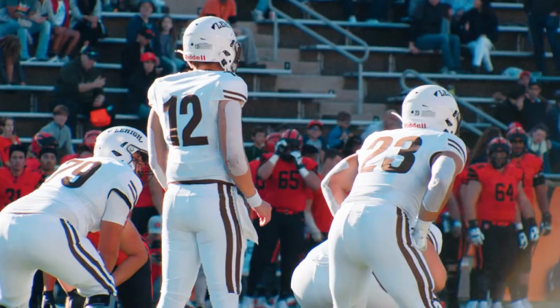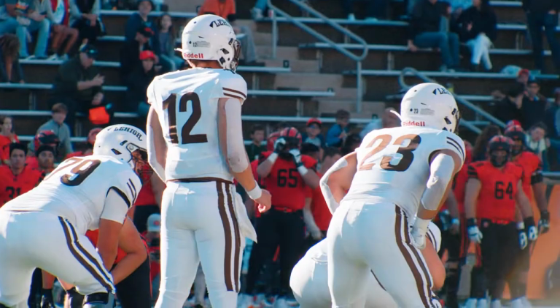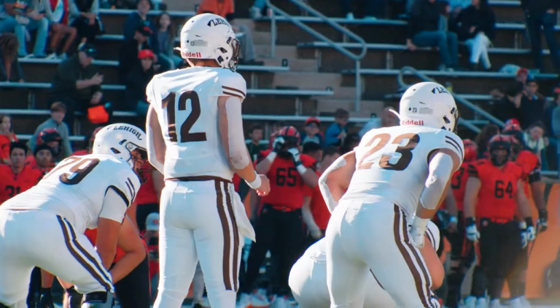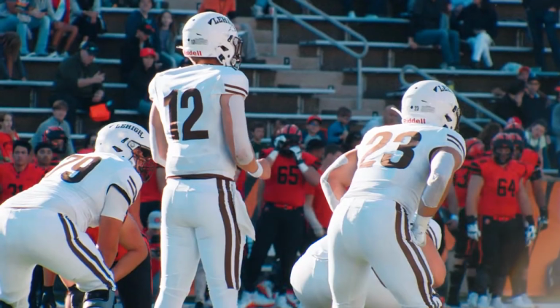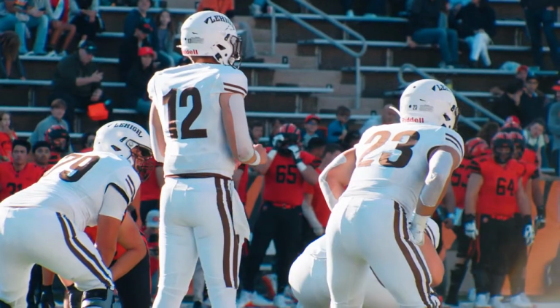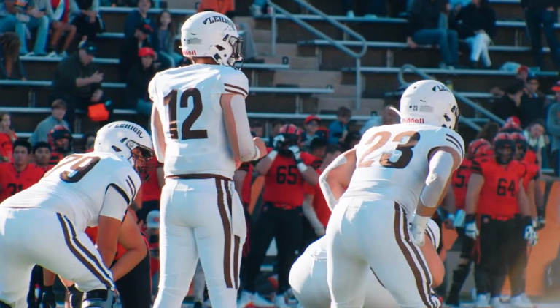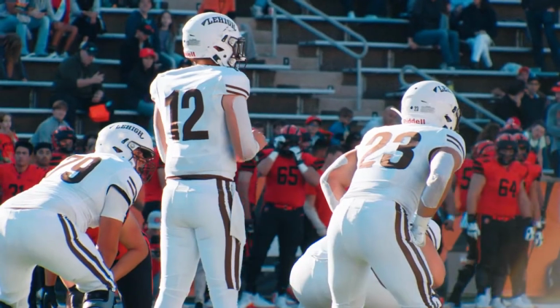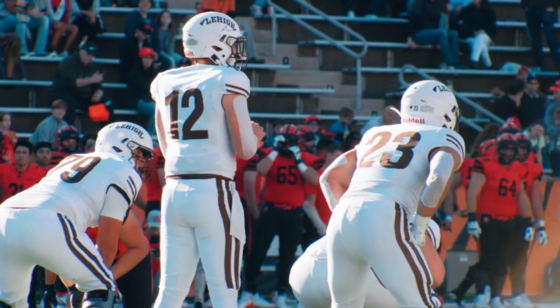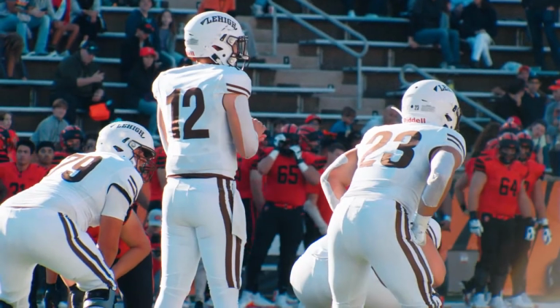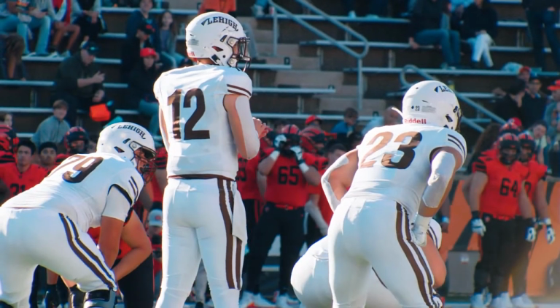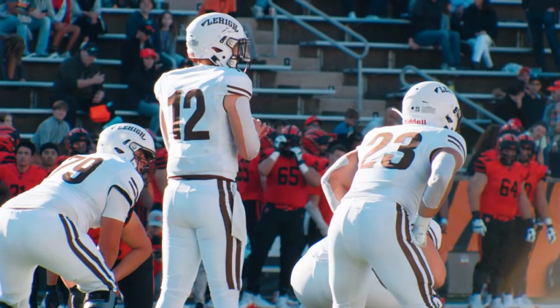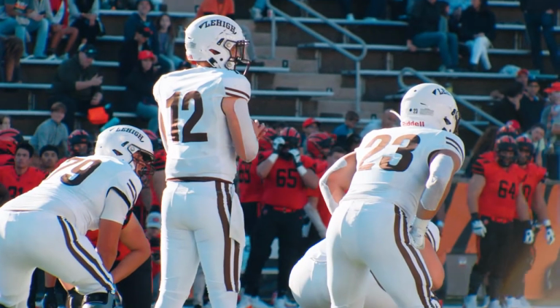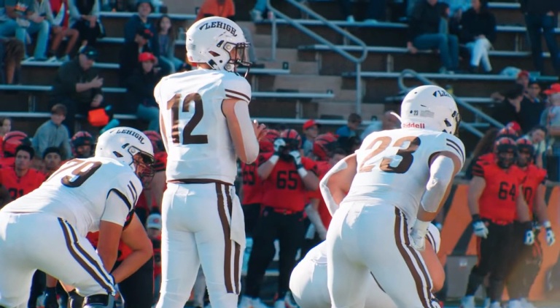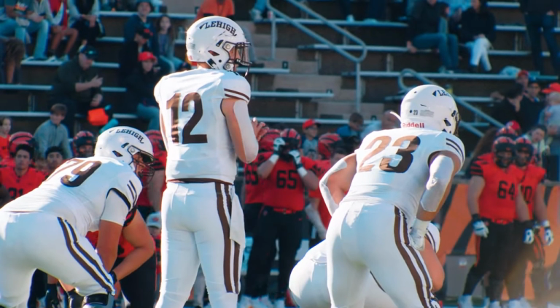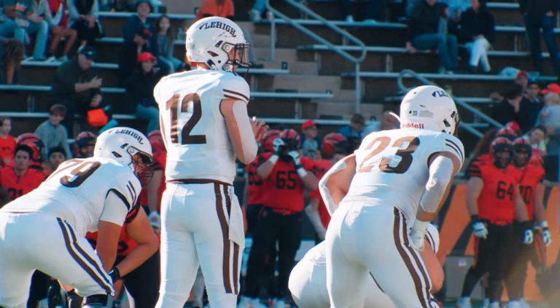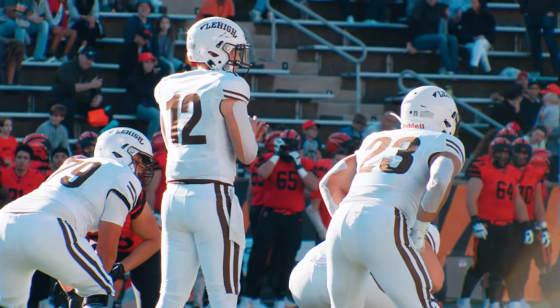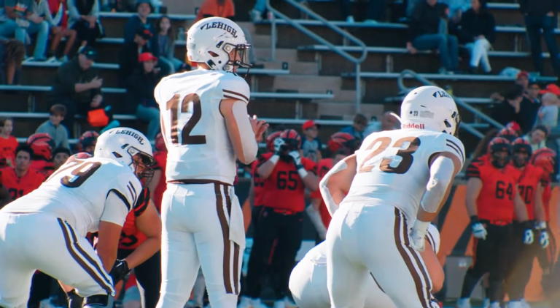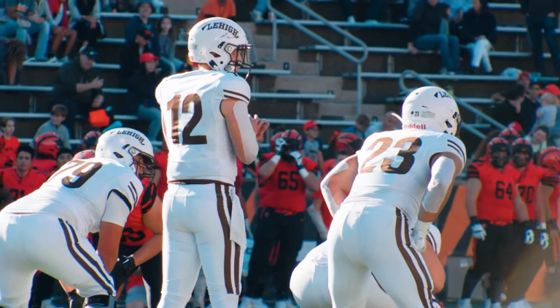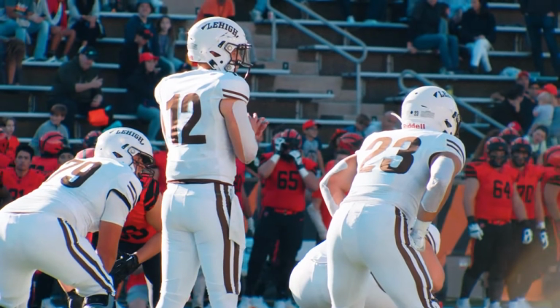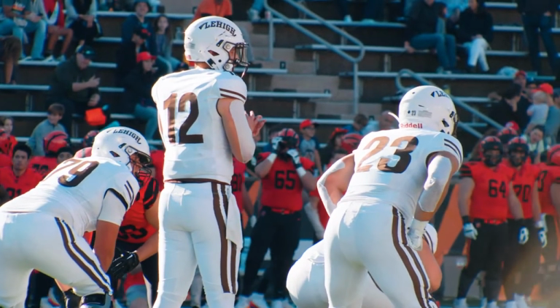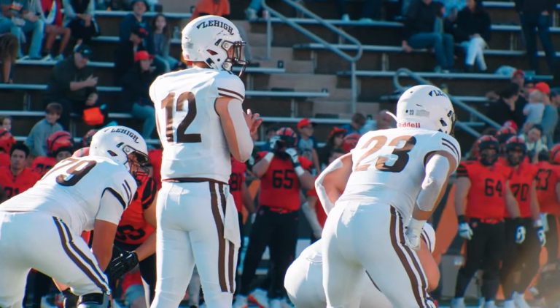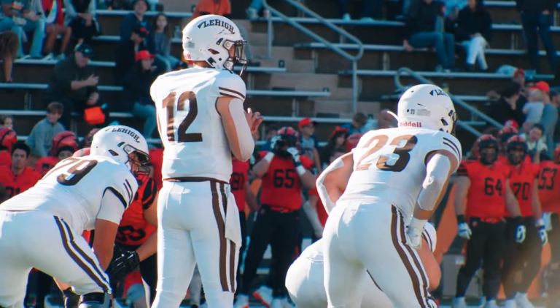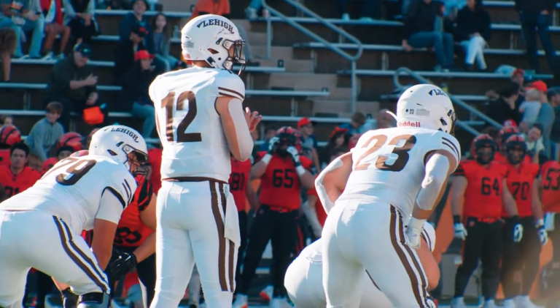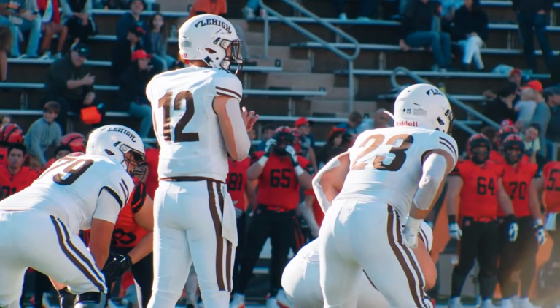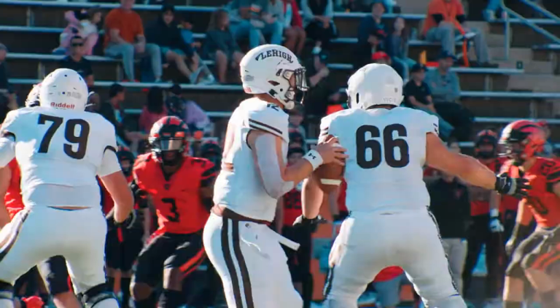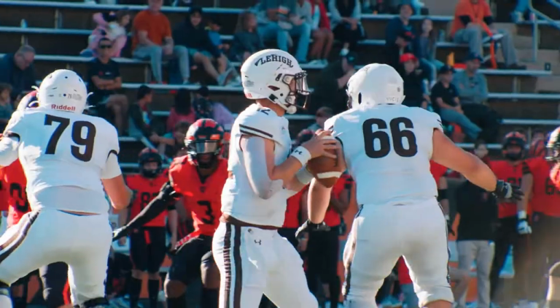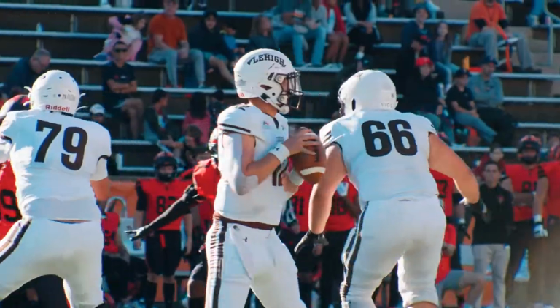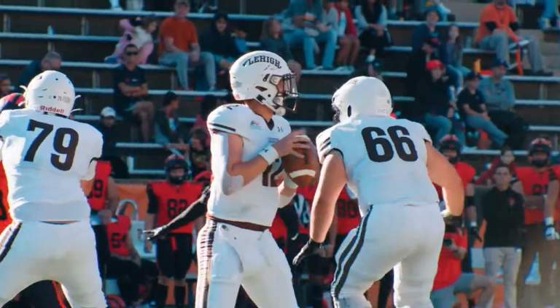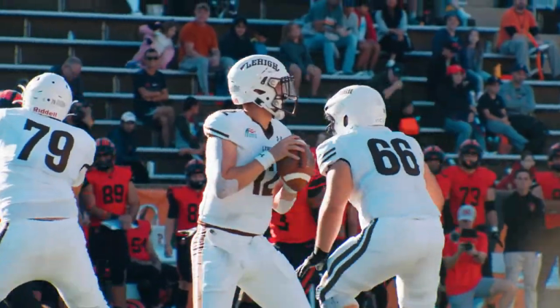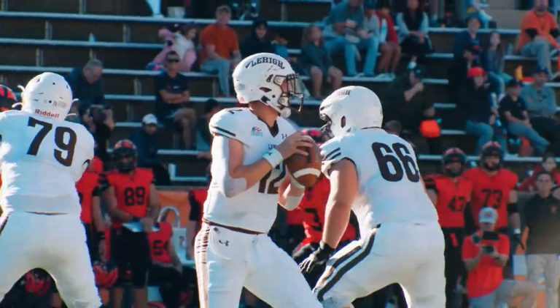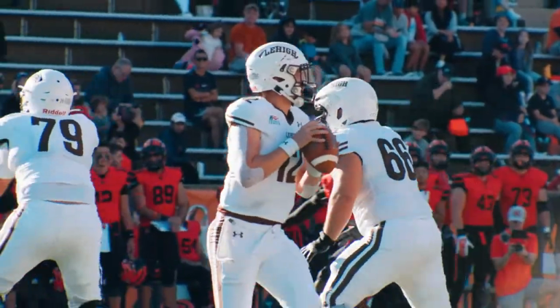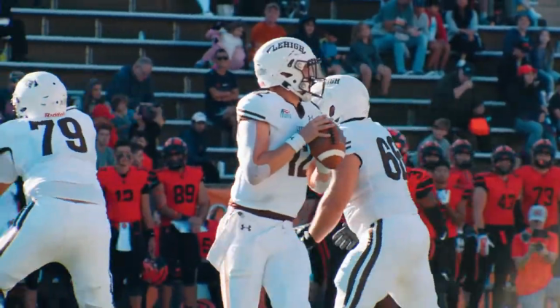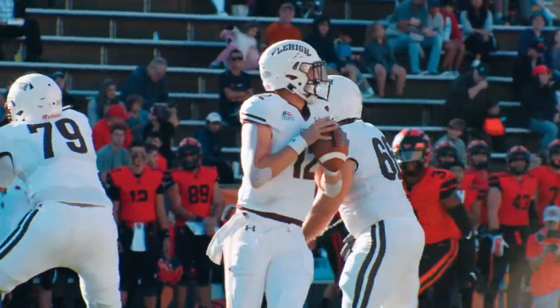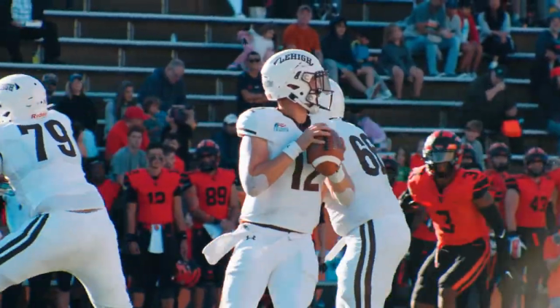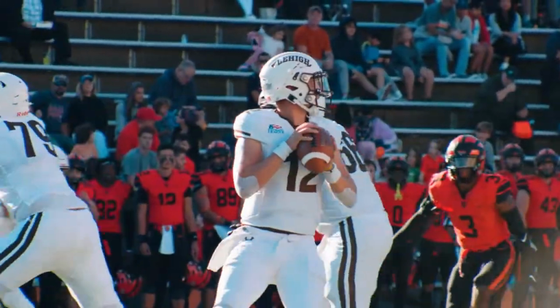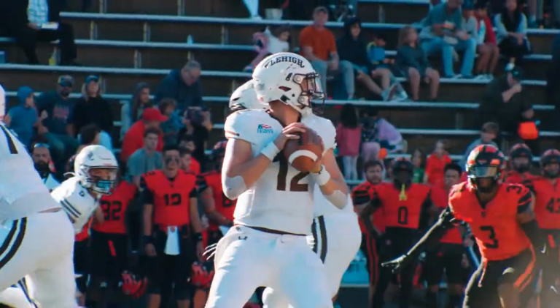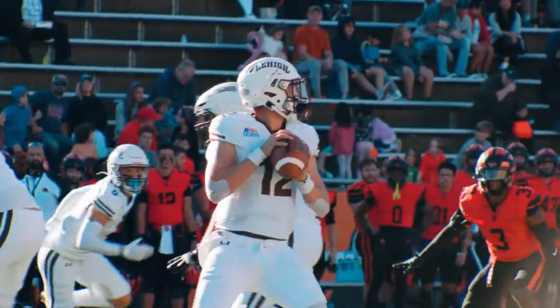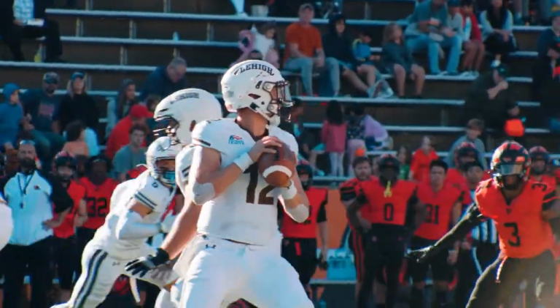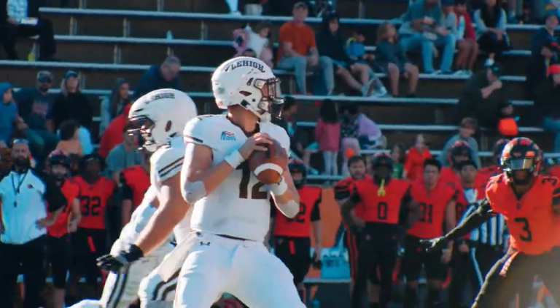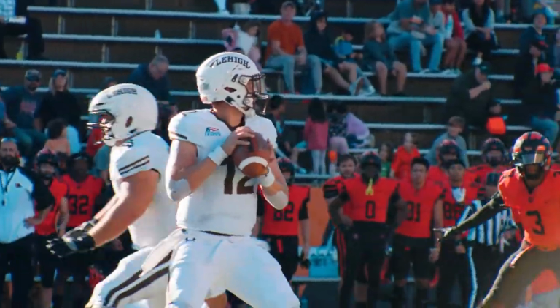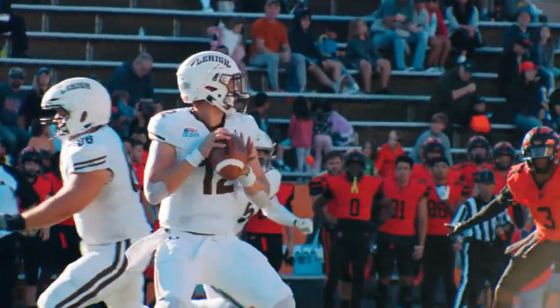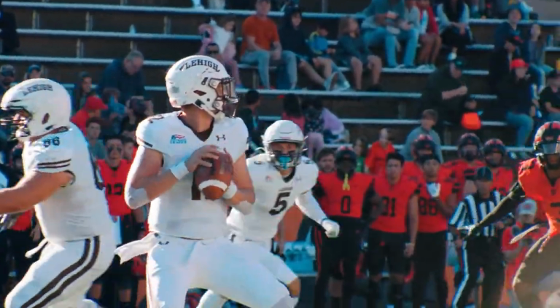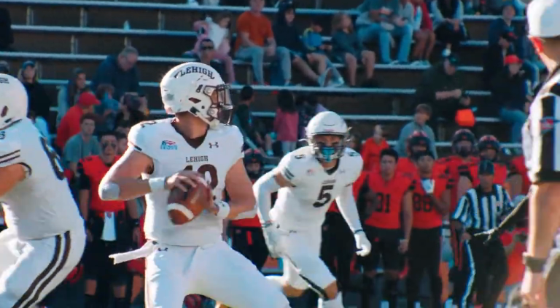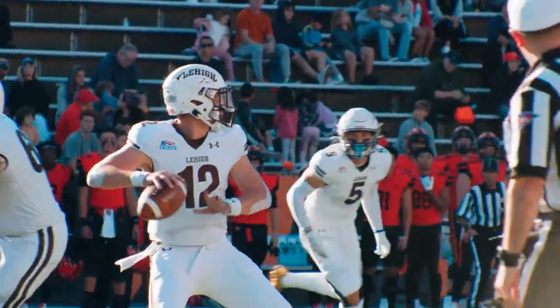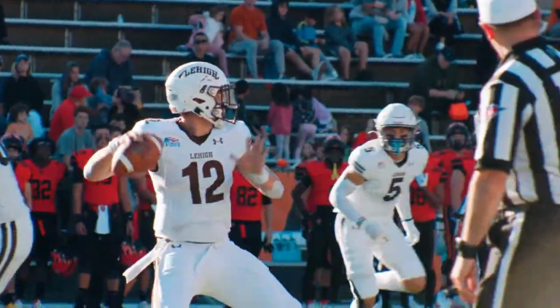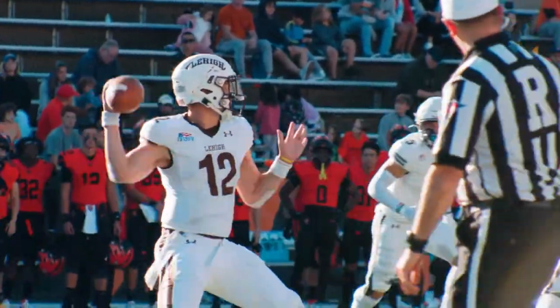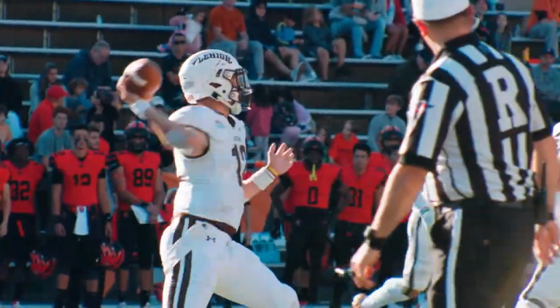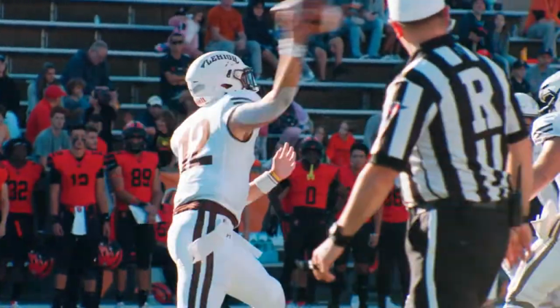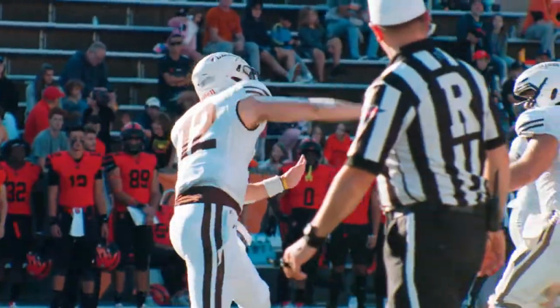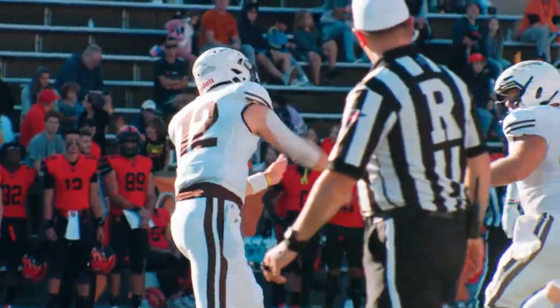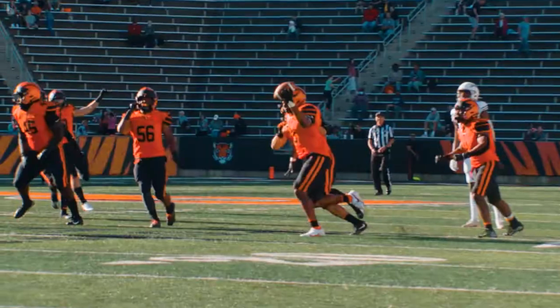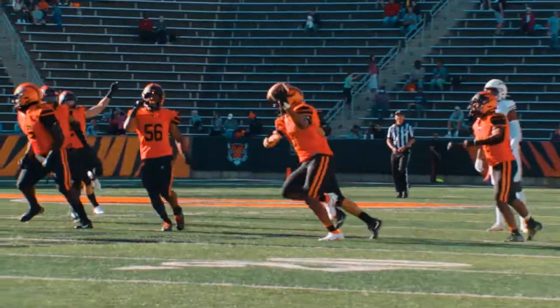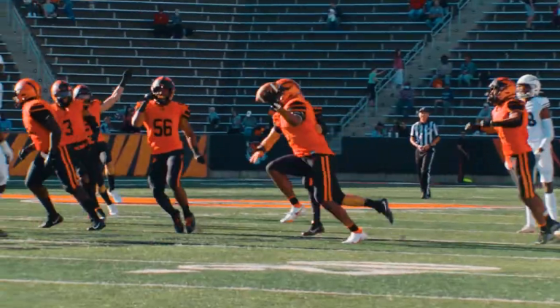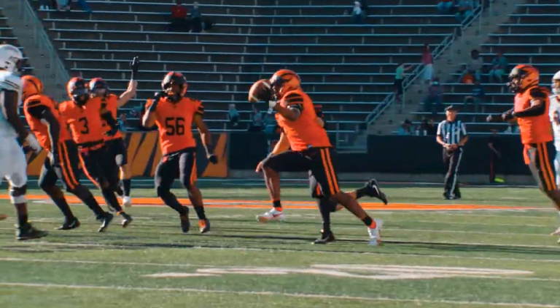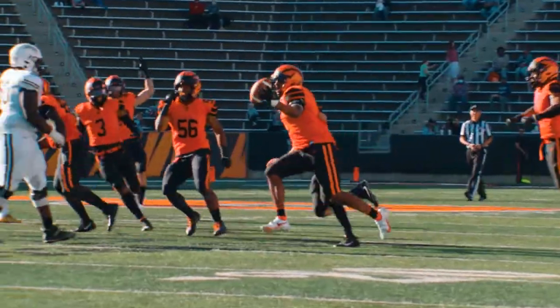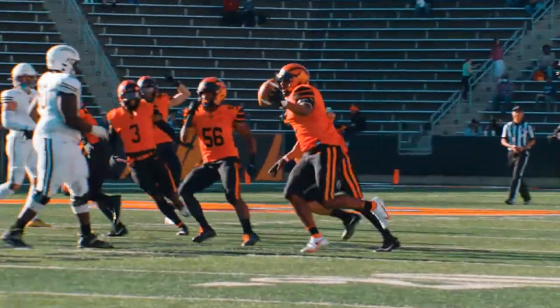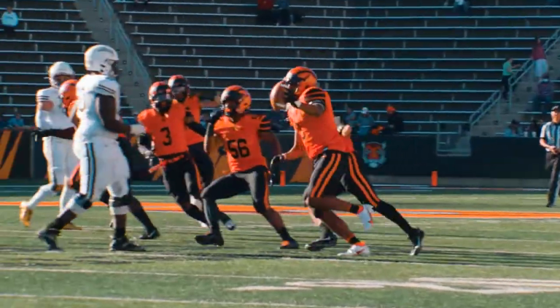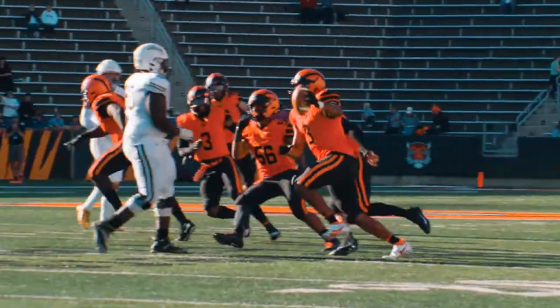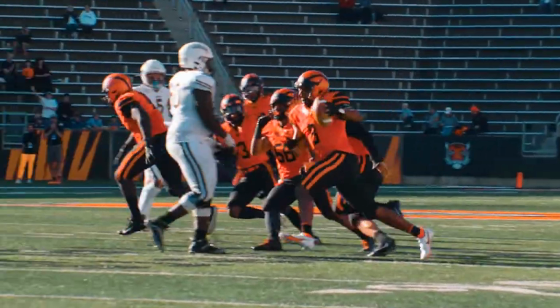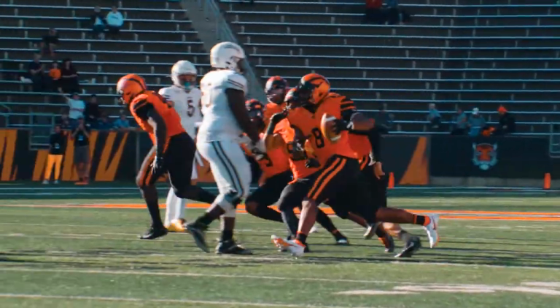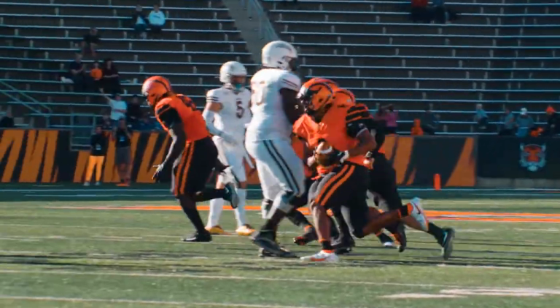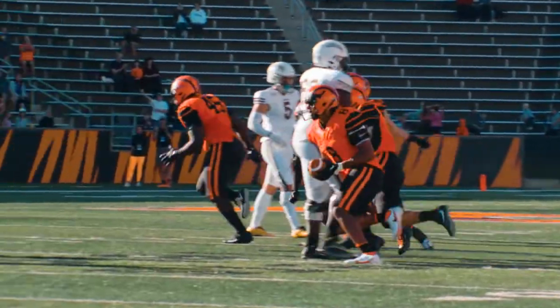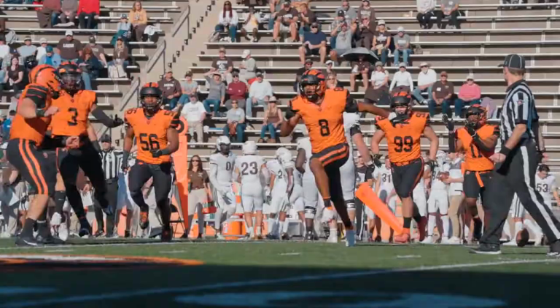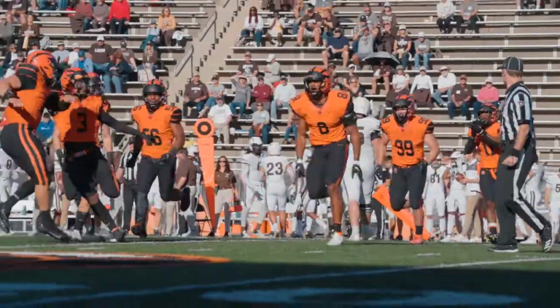Lehigh does get the football to start the second half. Corbin Perry takes the shotgun snap, set to throw on third down, throws it over the middle and it's intercepted!